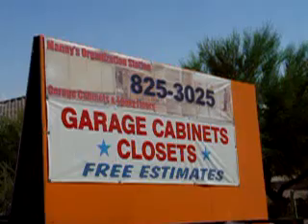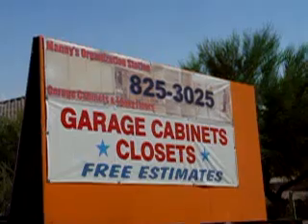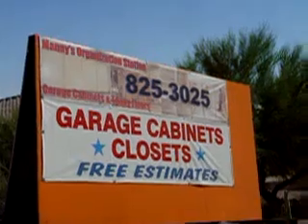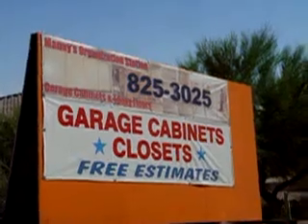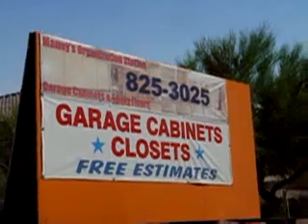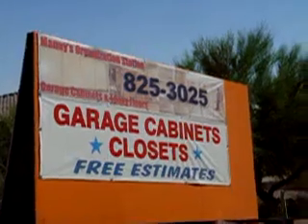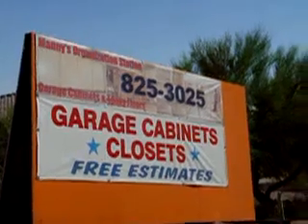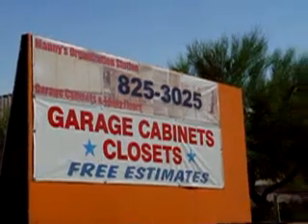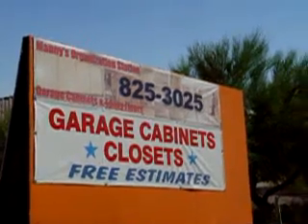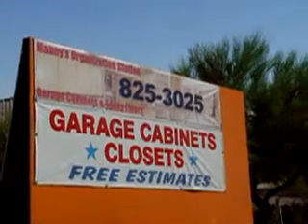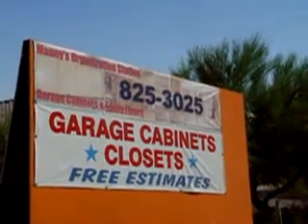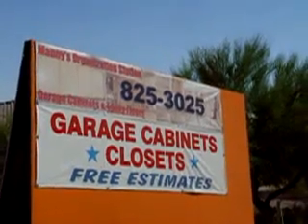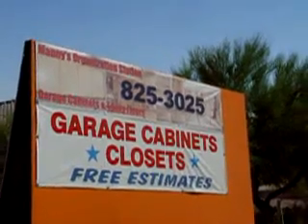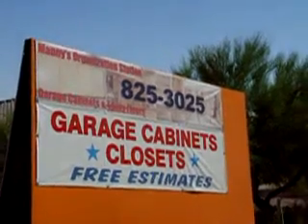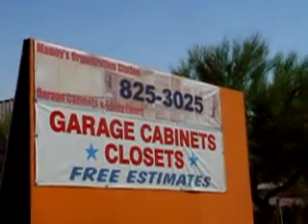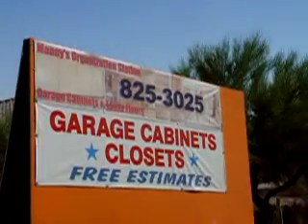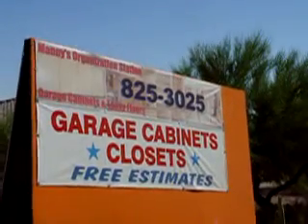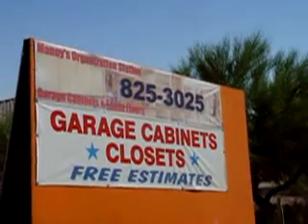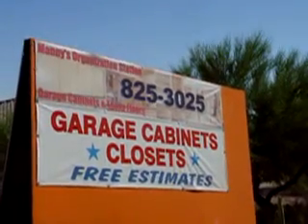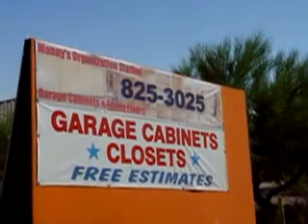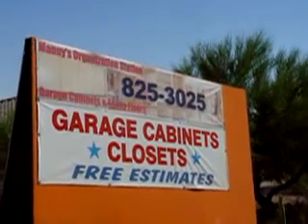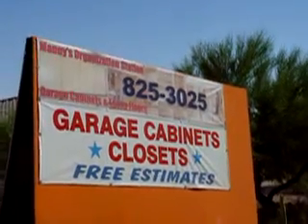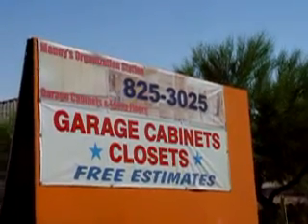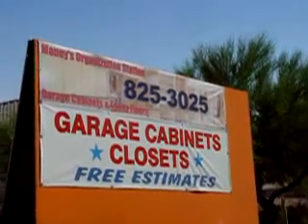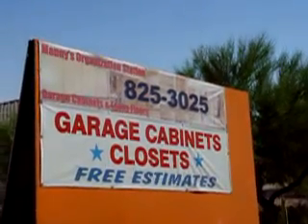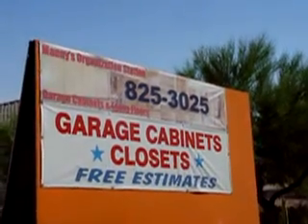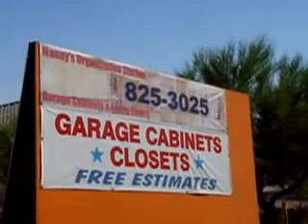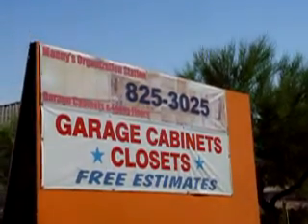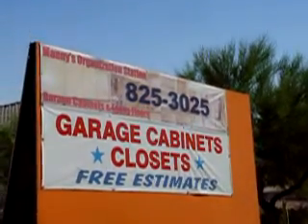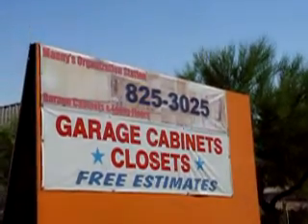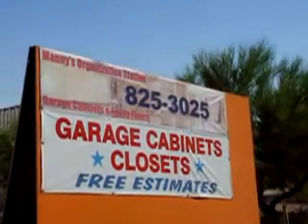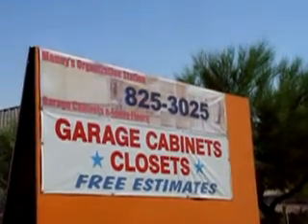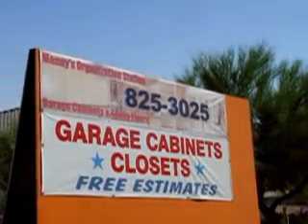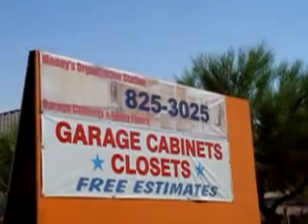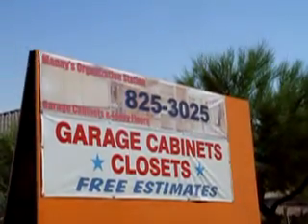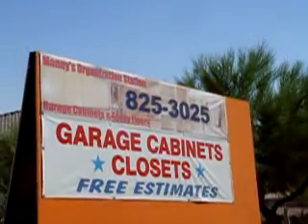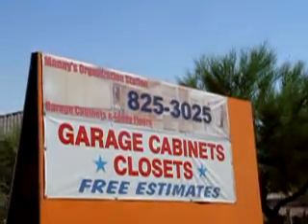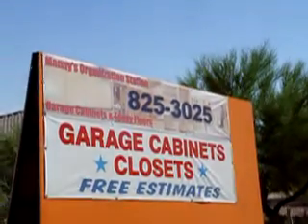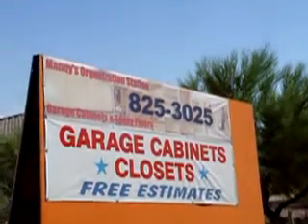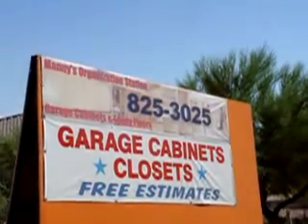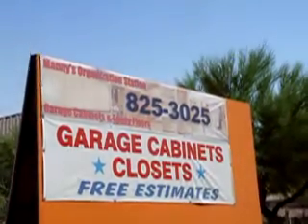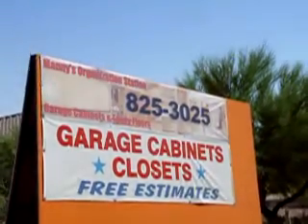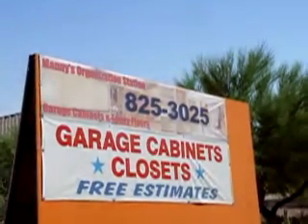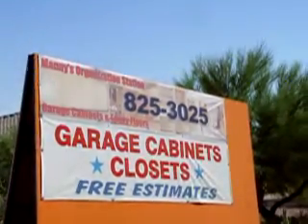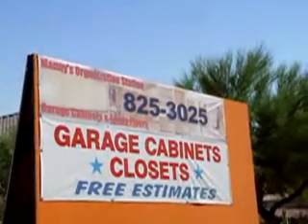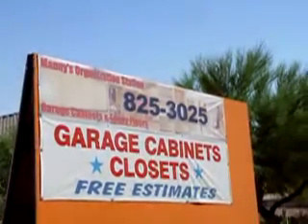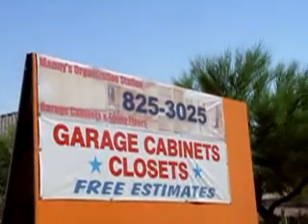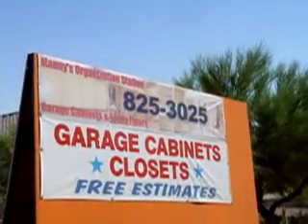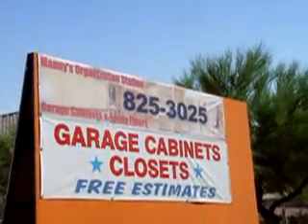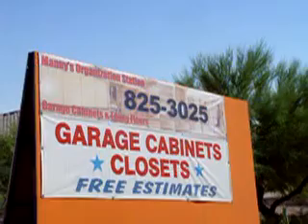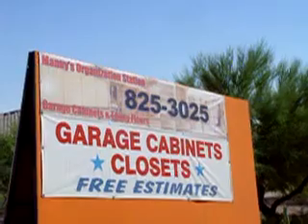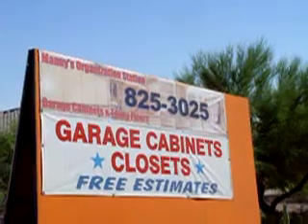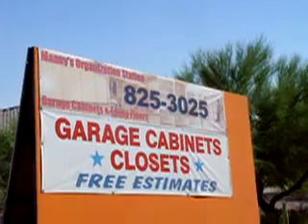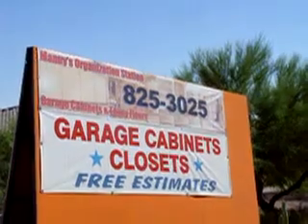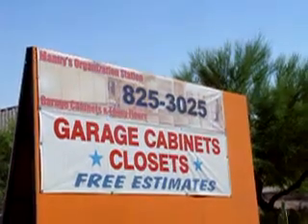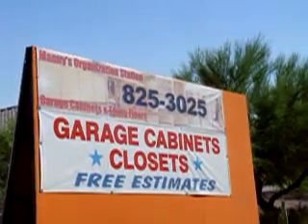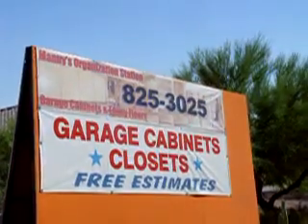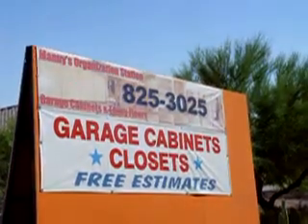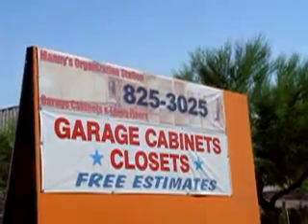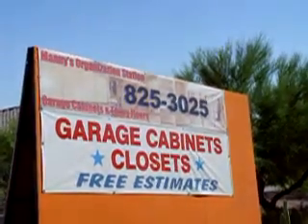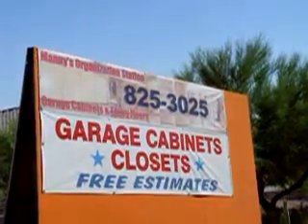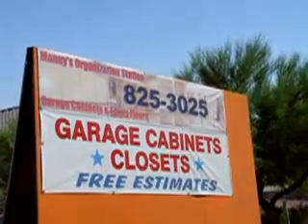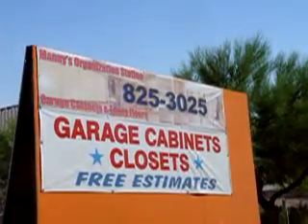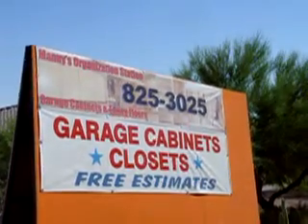Hi, this is Manny with organizationstation.com. My phone number is there, area code 520-825-3025.